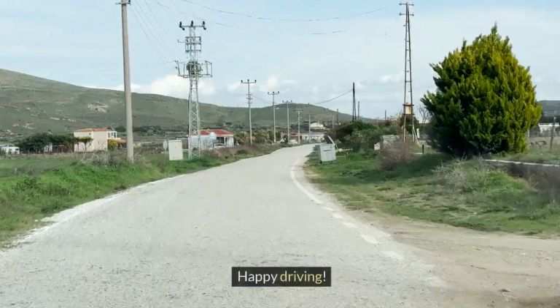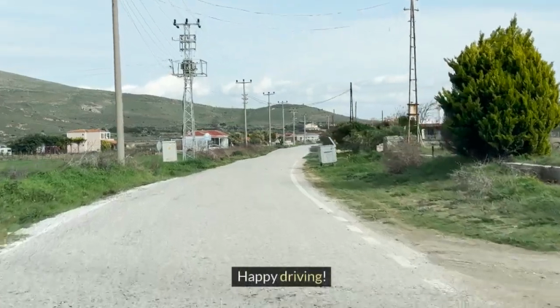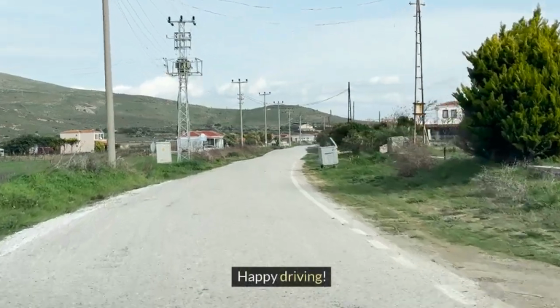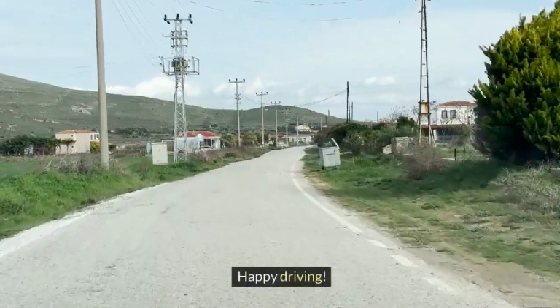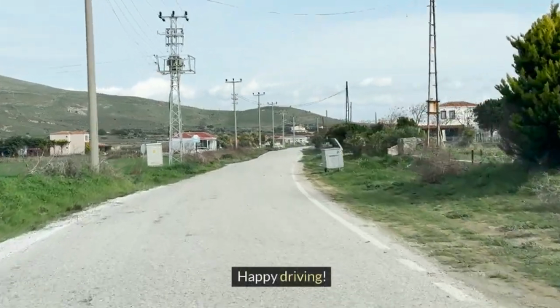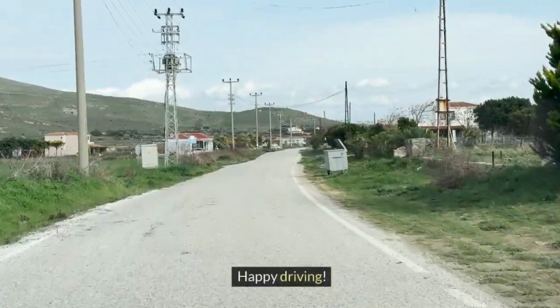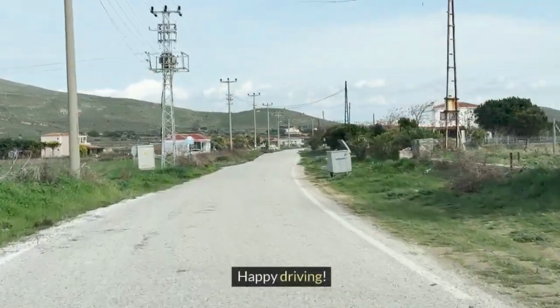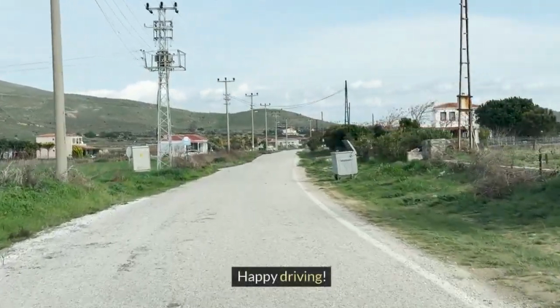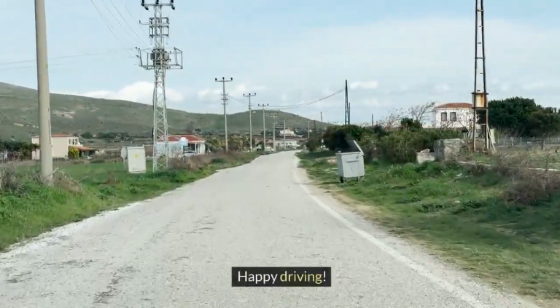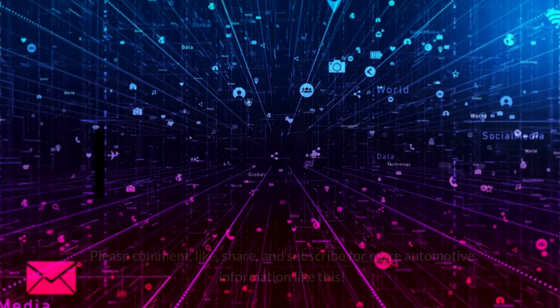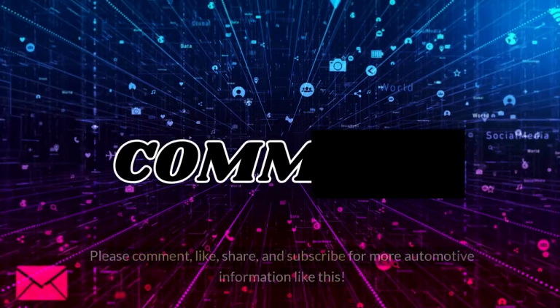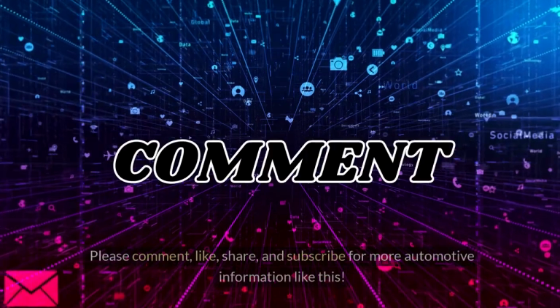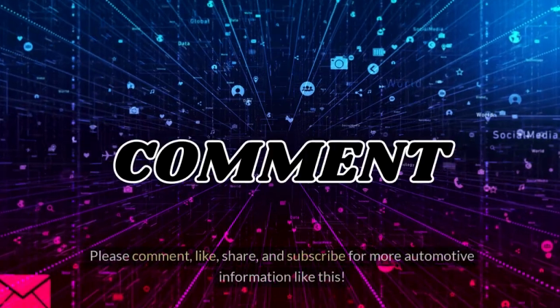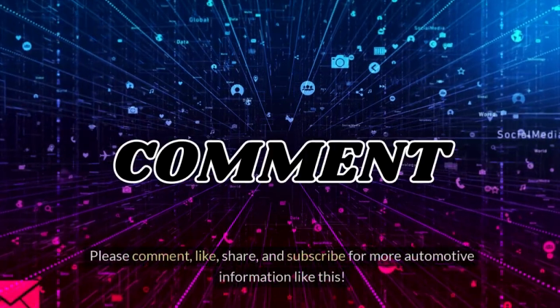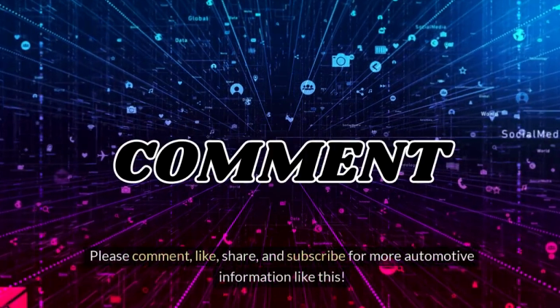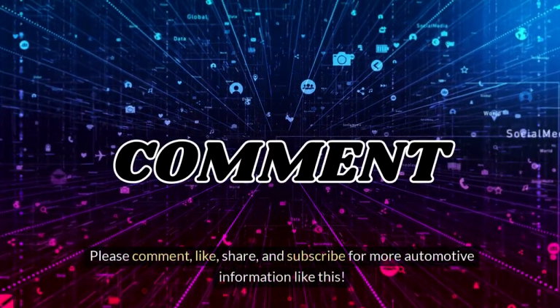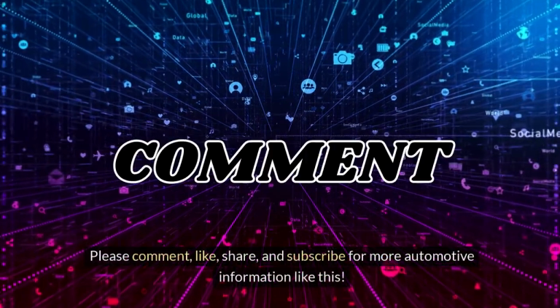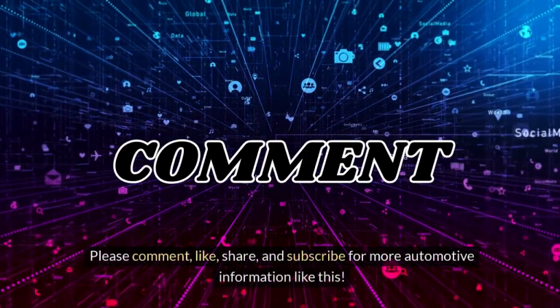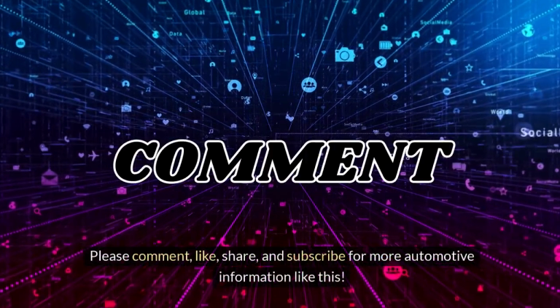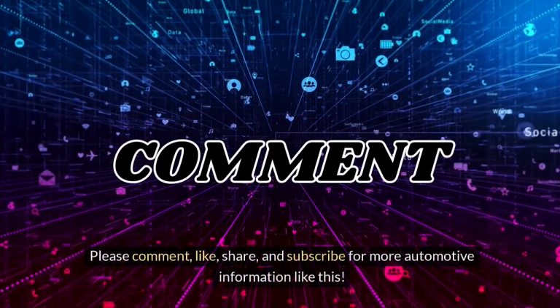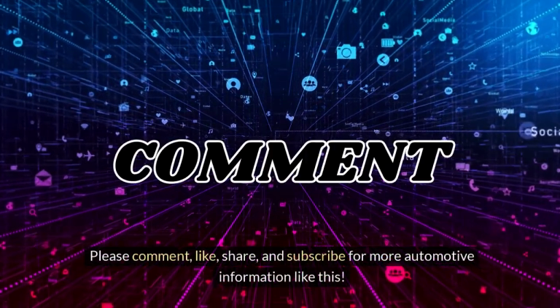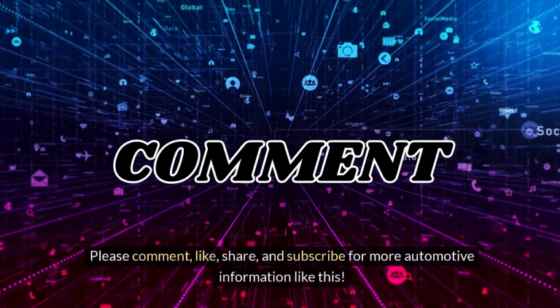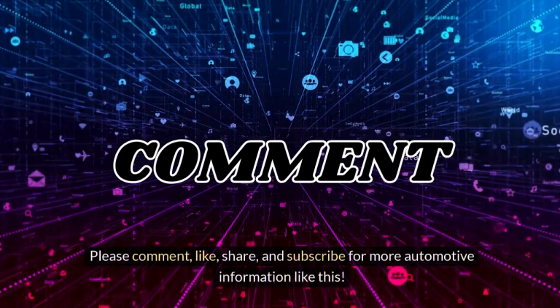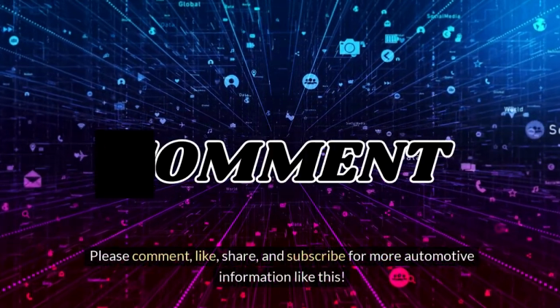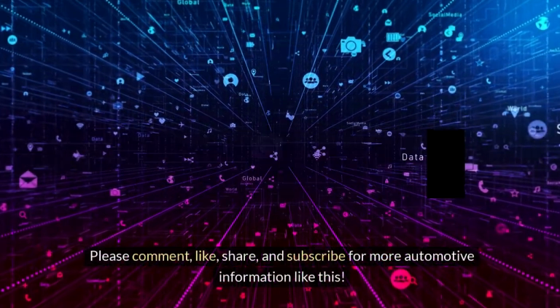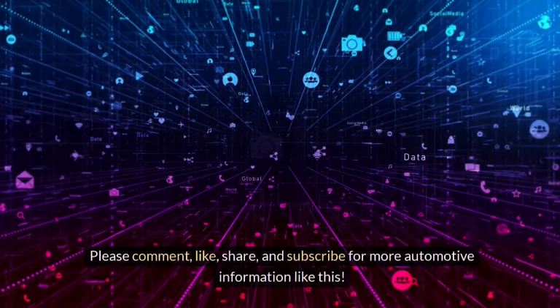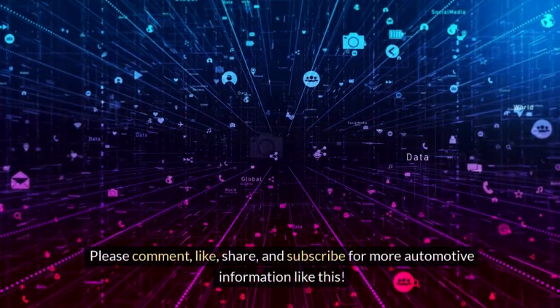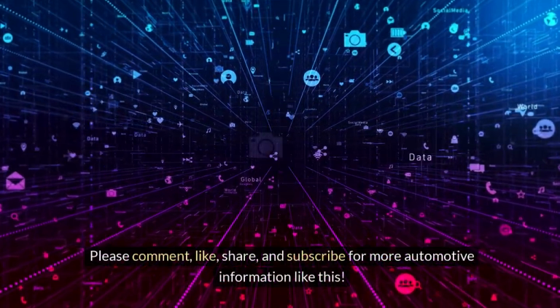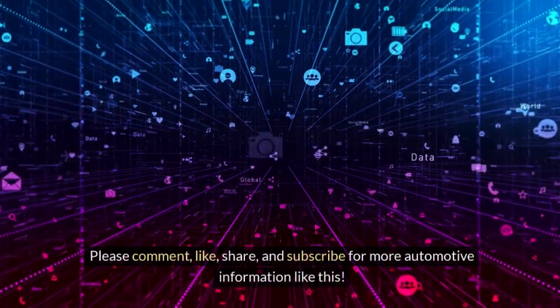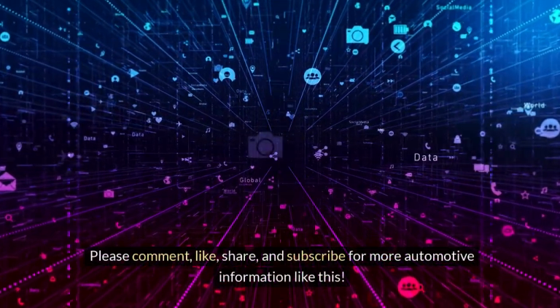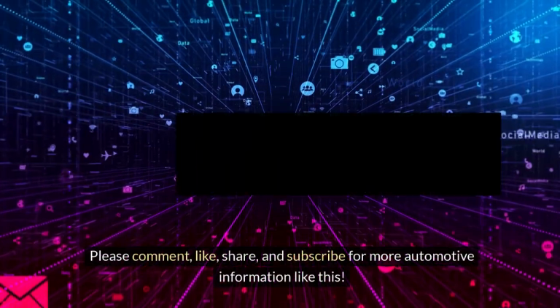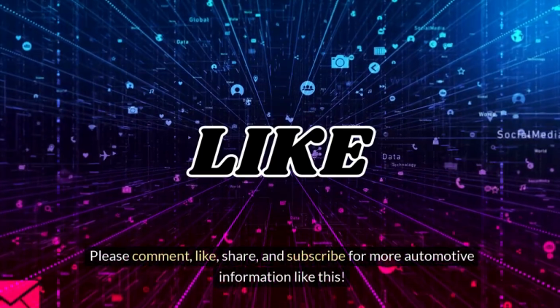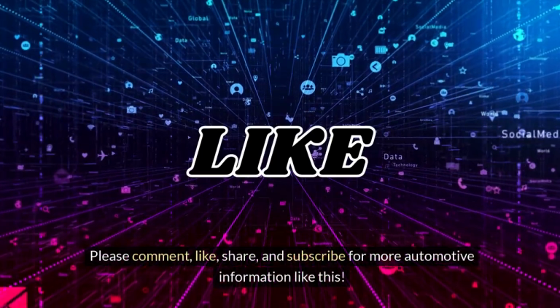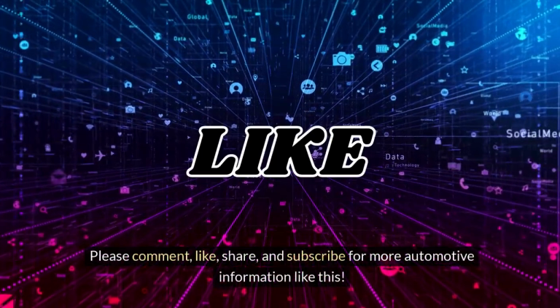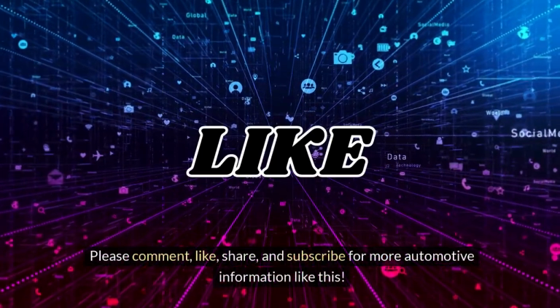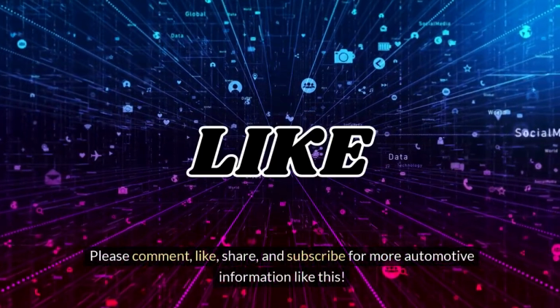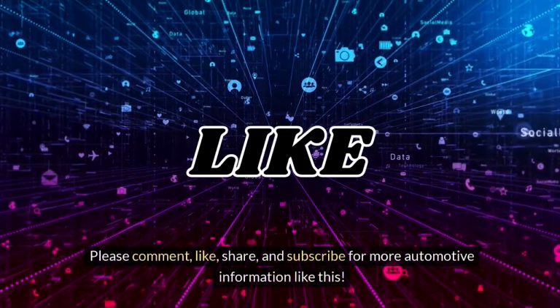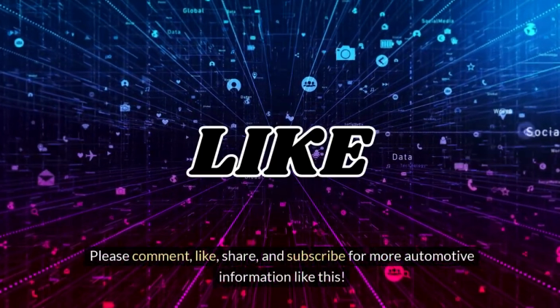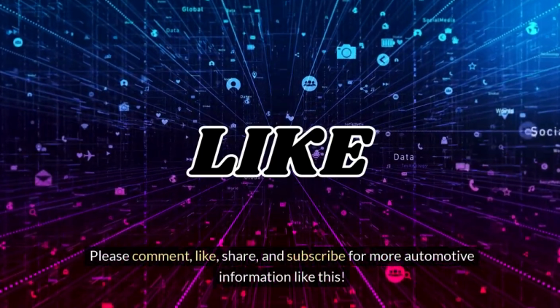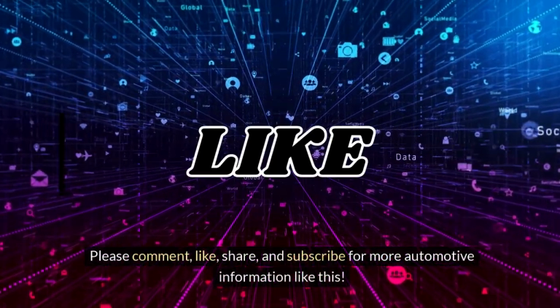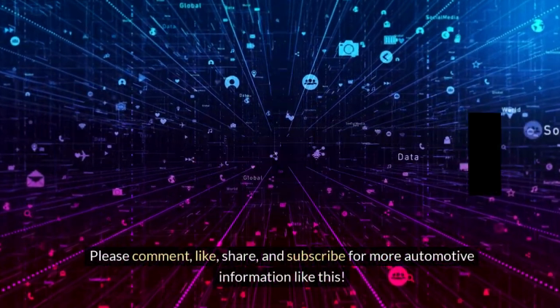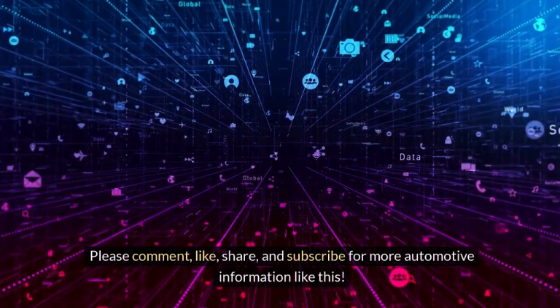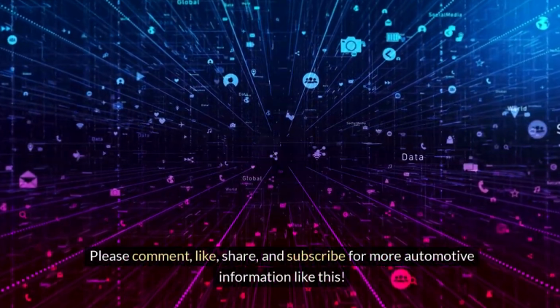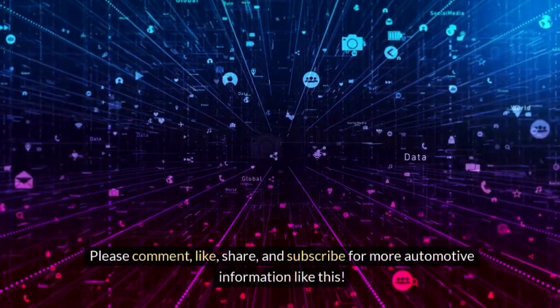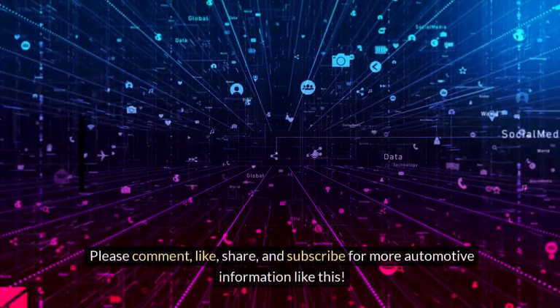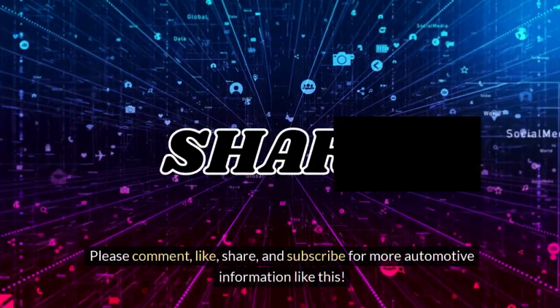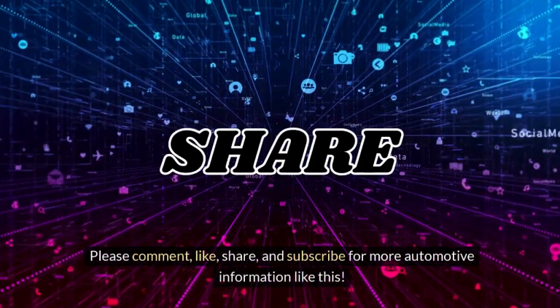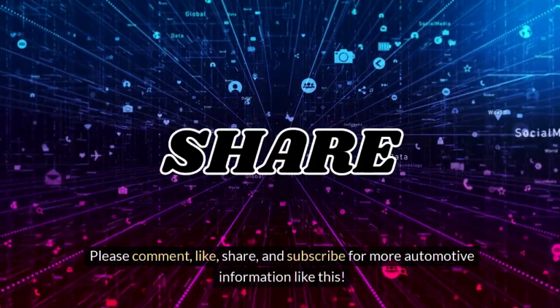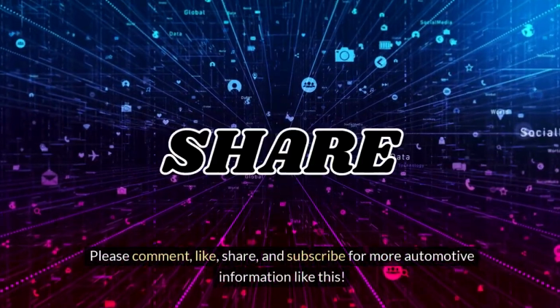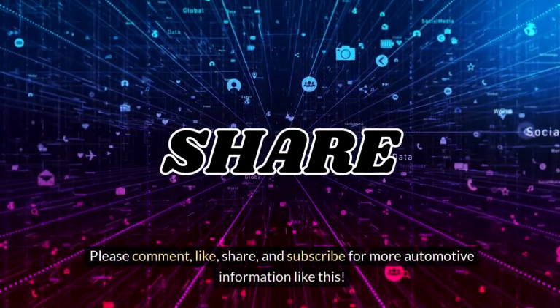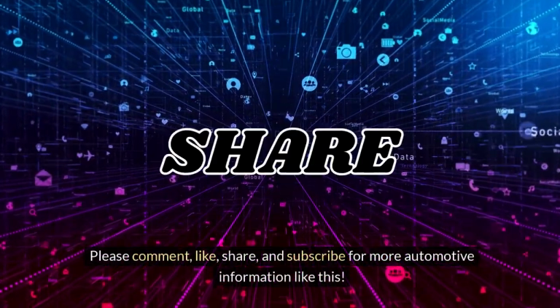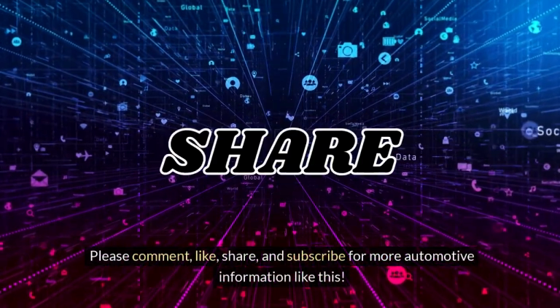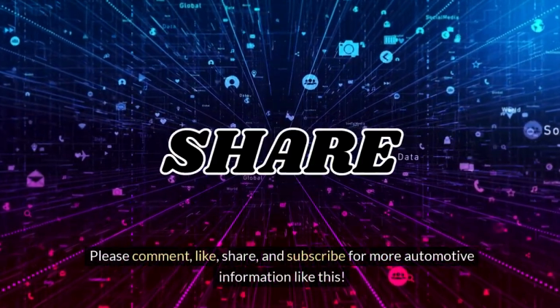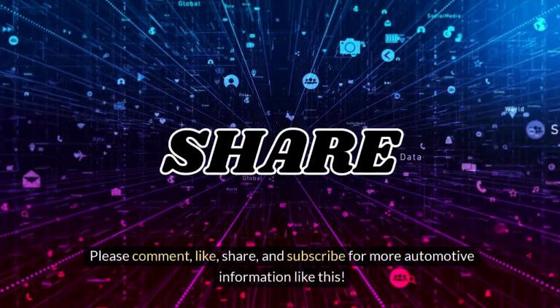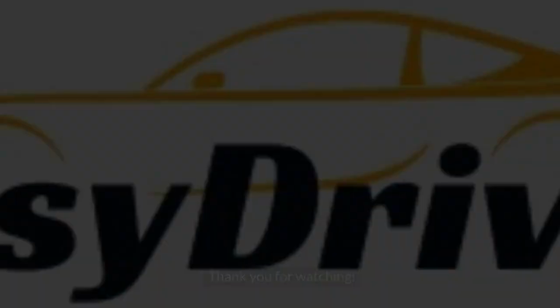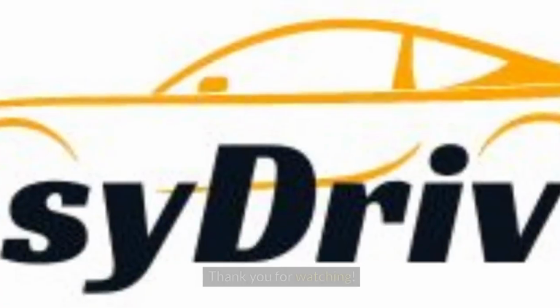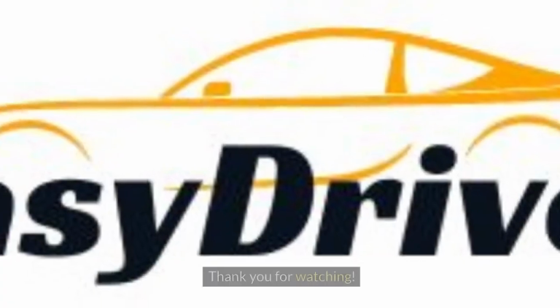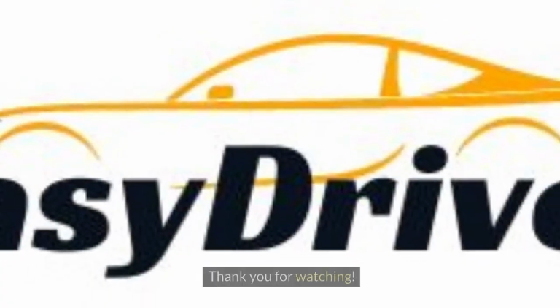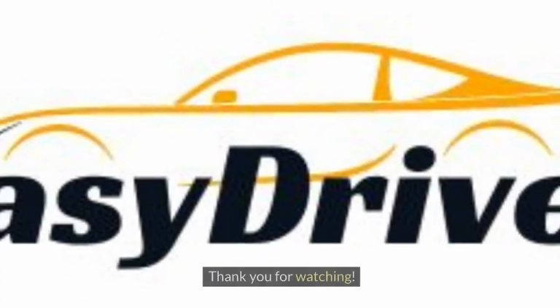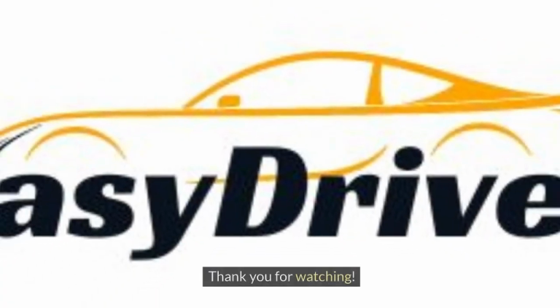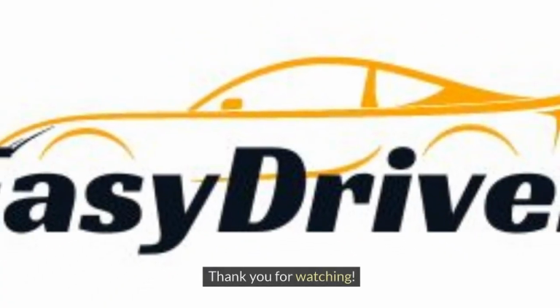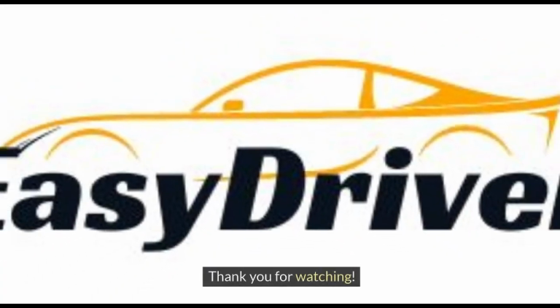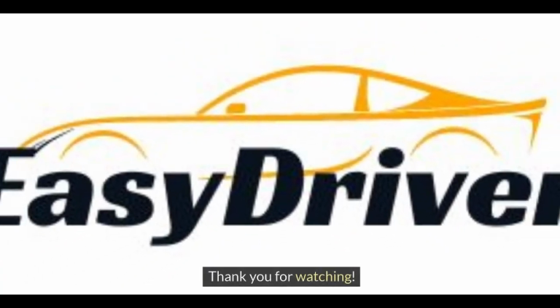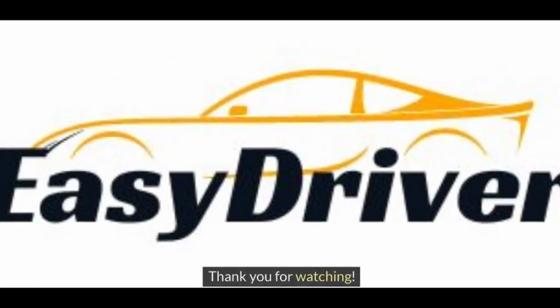Happy driving! Please comment, like, share, and subscribe for more automotive information like this. Thank you for watching.